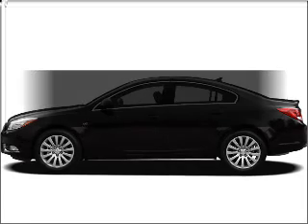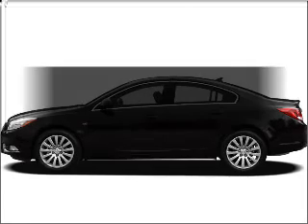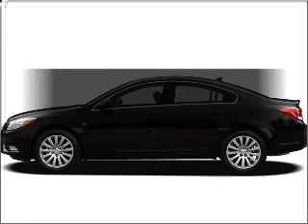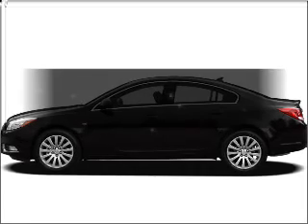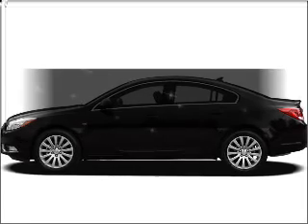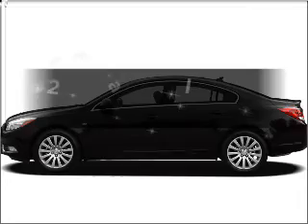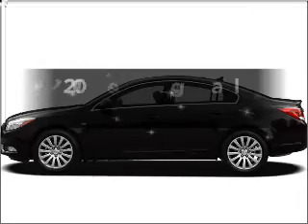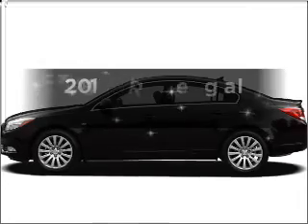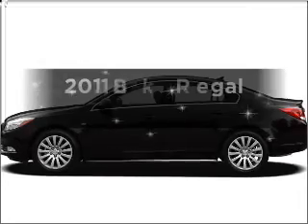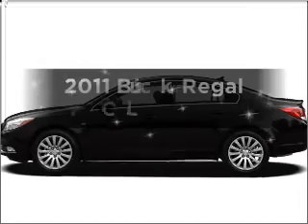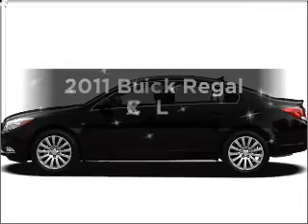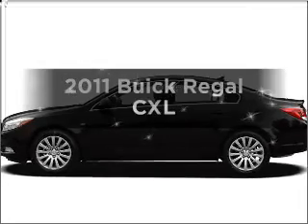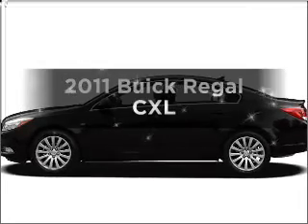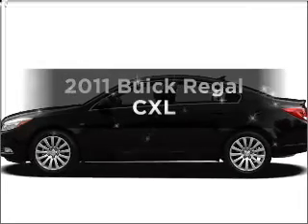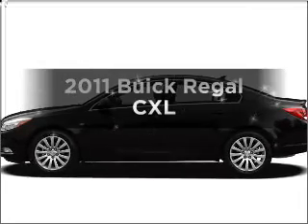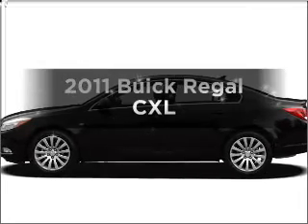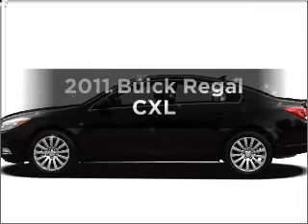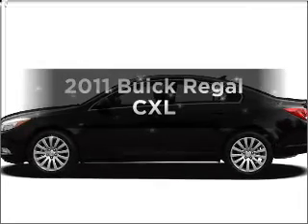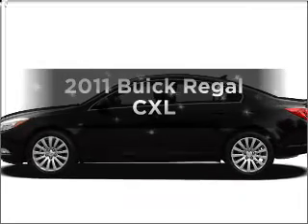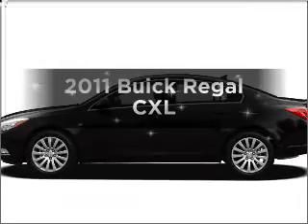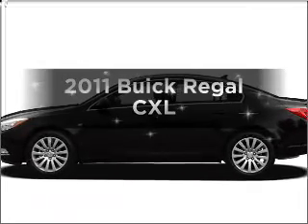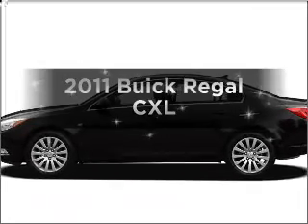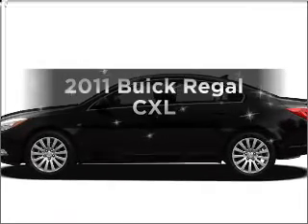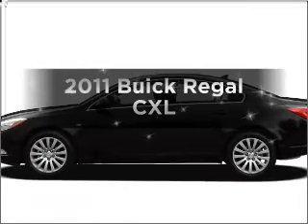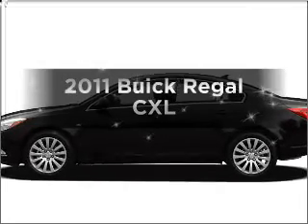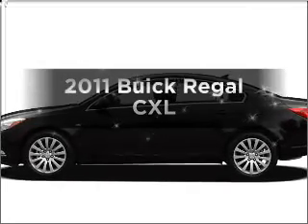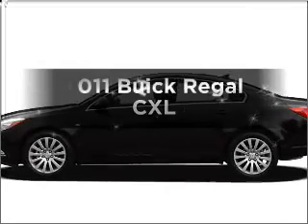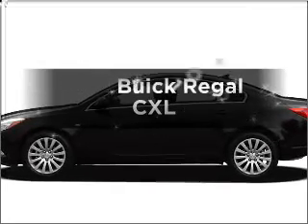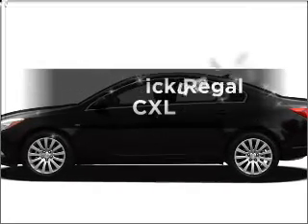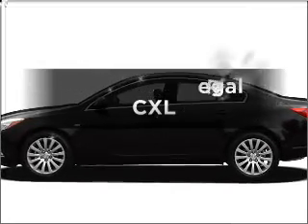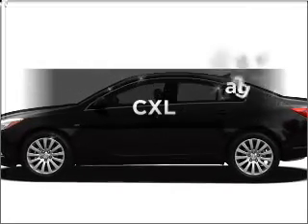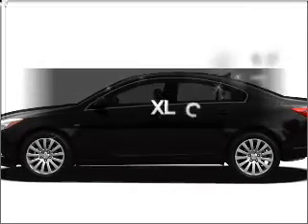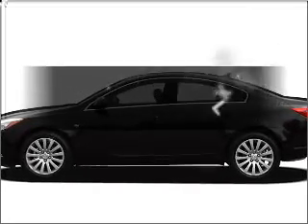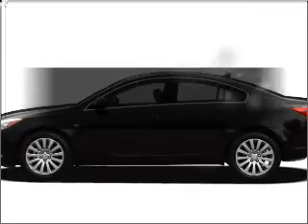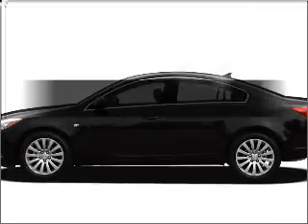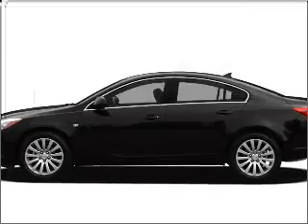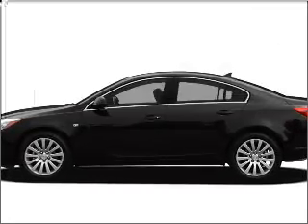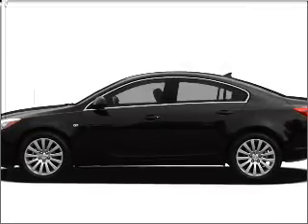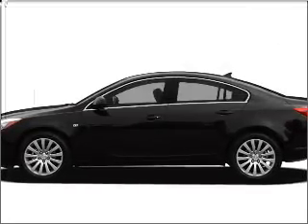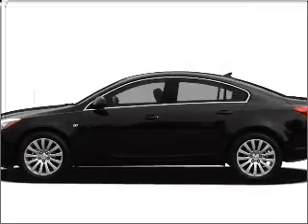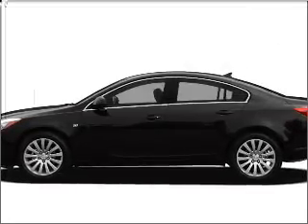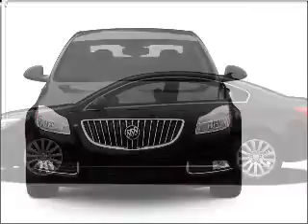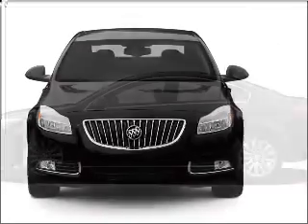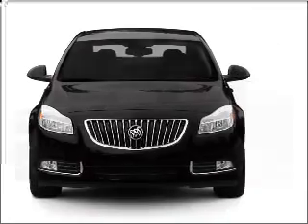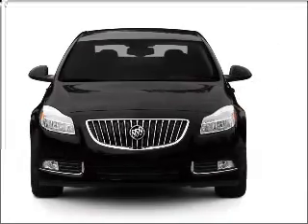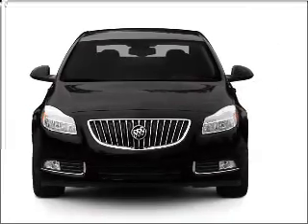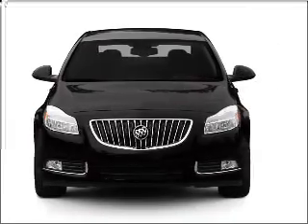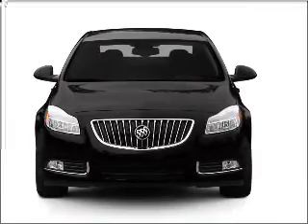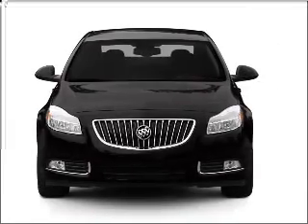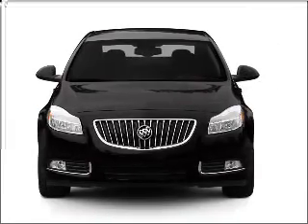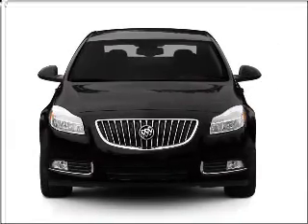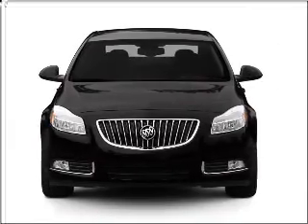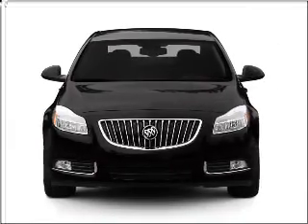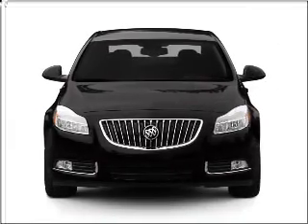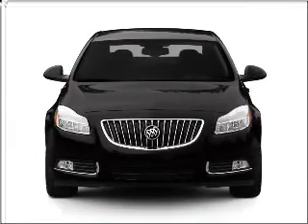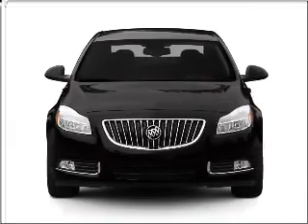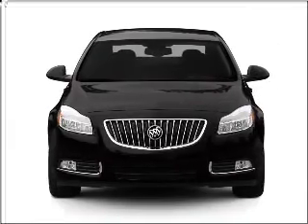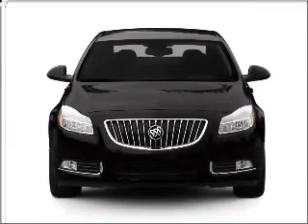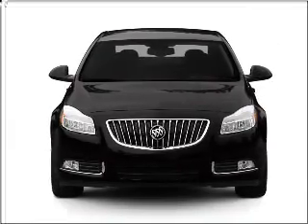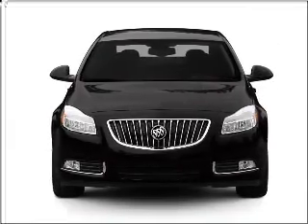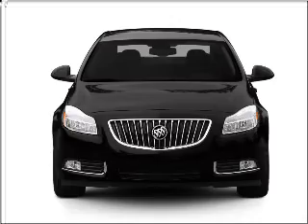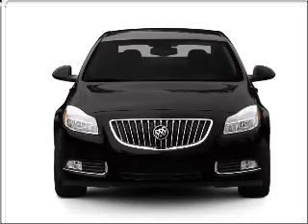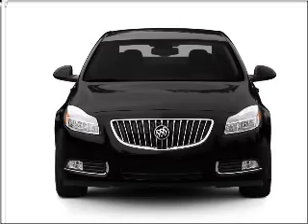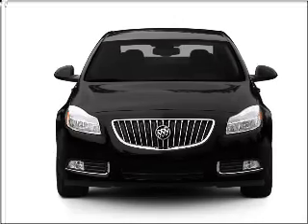Get noticed in this 2011 Buick Regal. If you're looking for a first-rate auto, this one could be yours today.